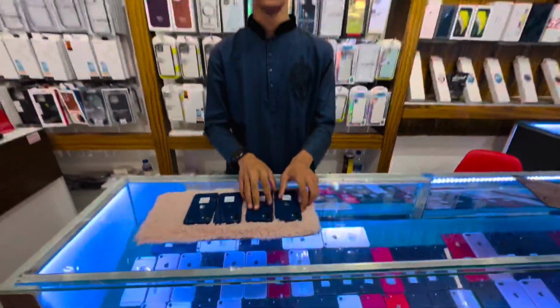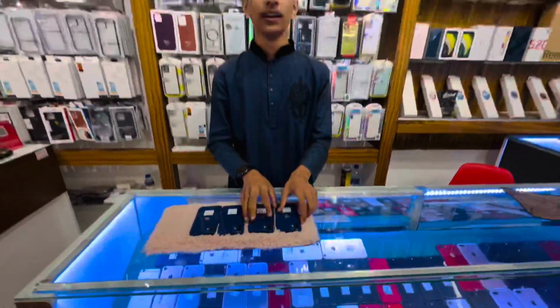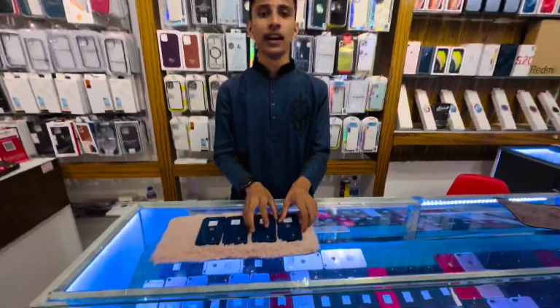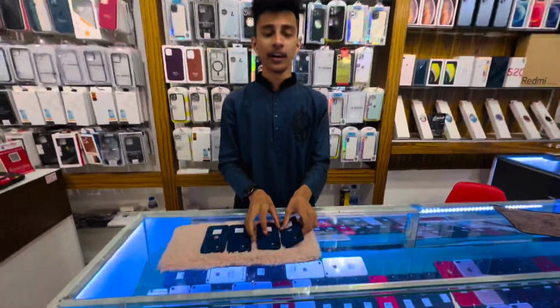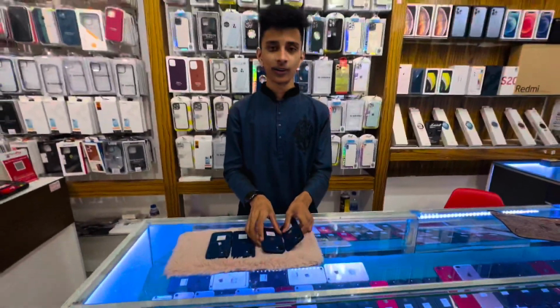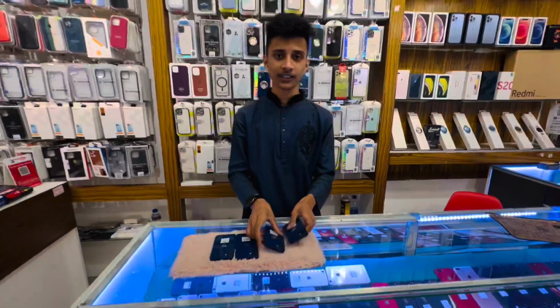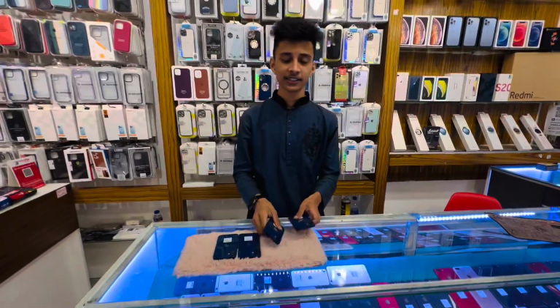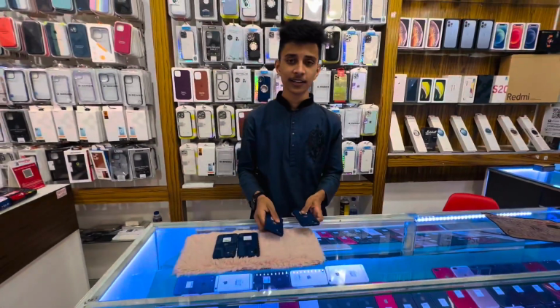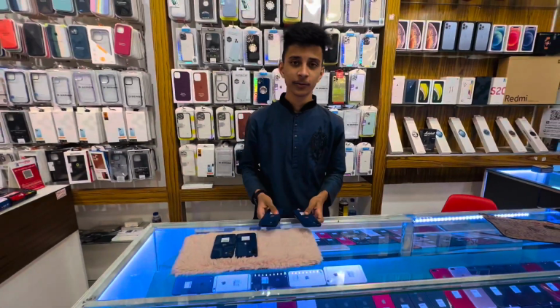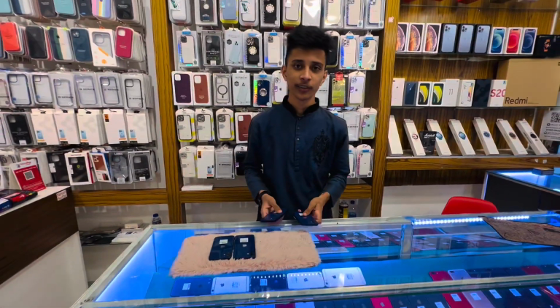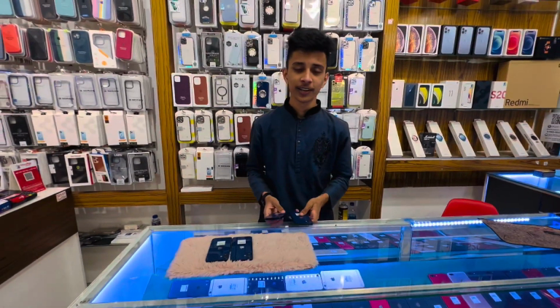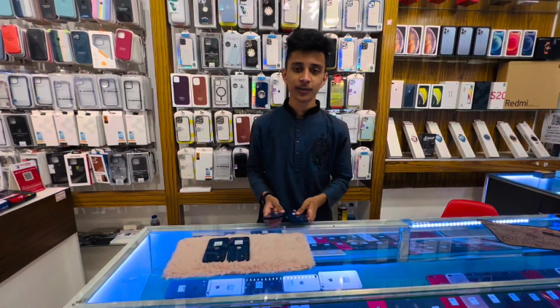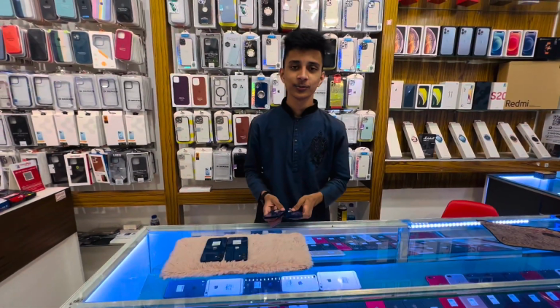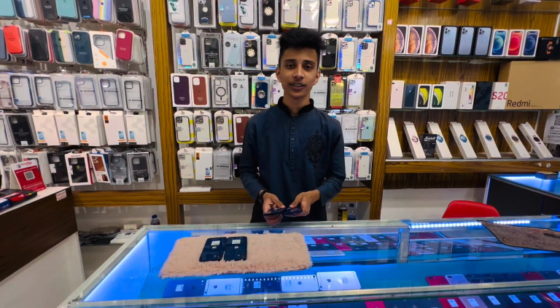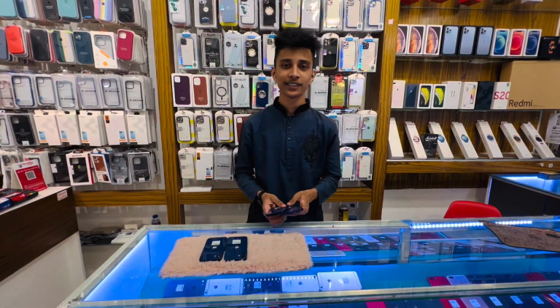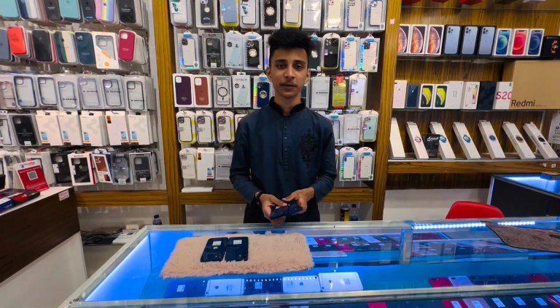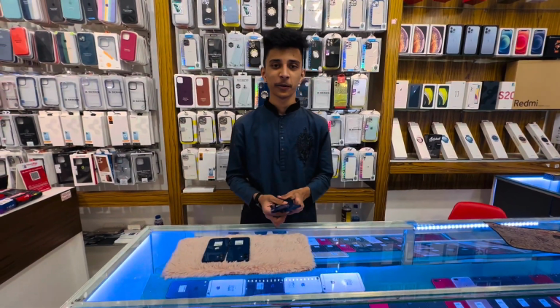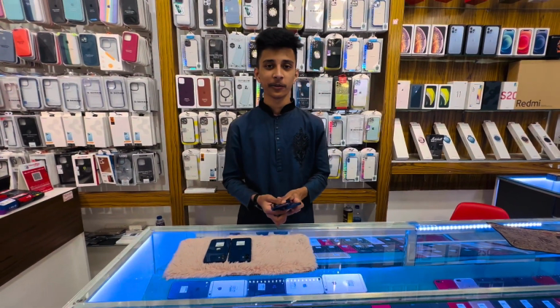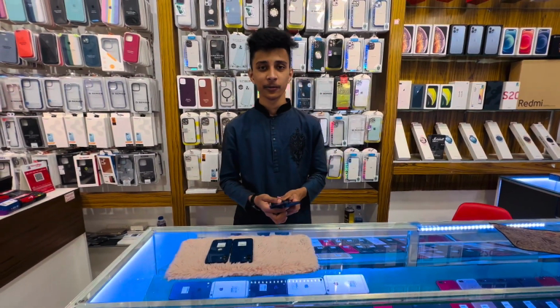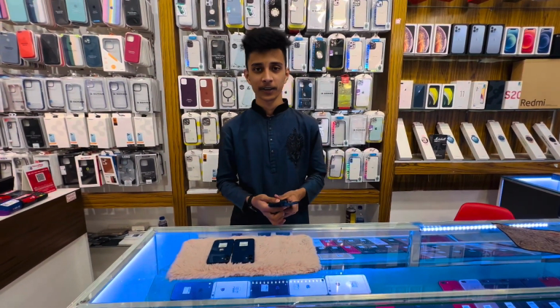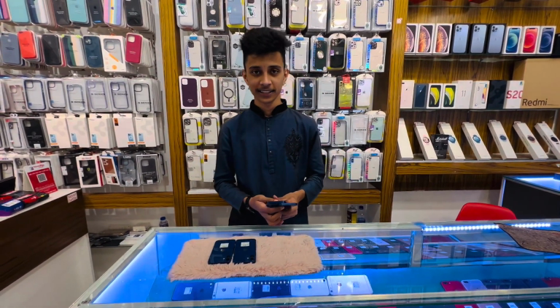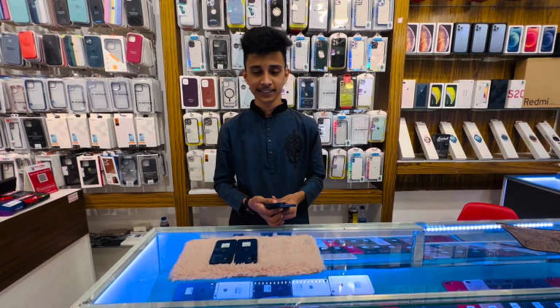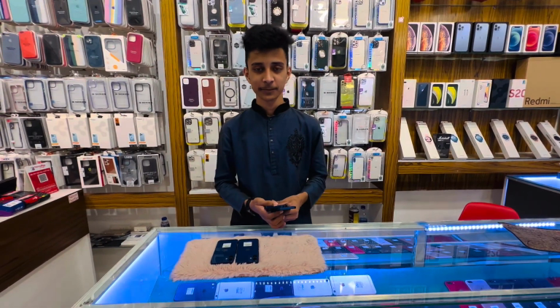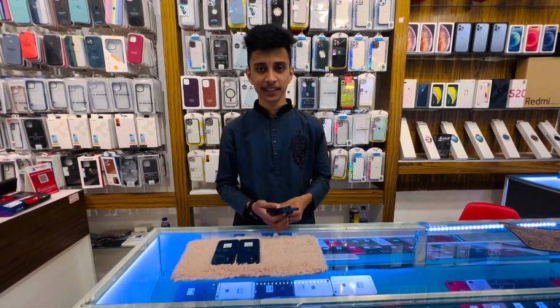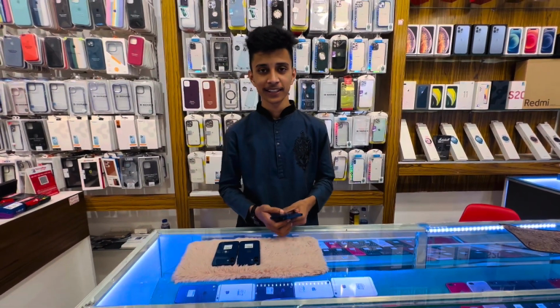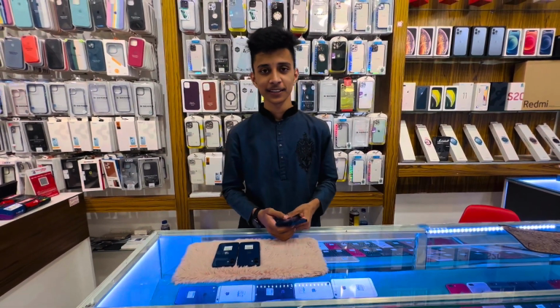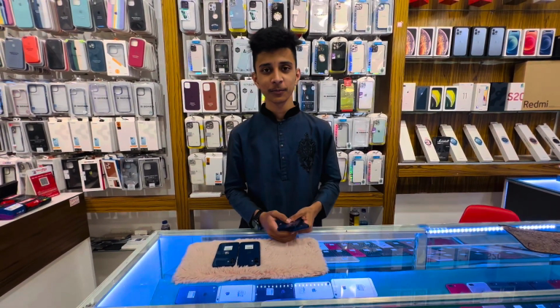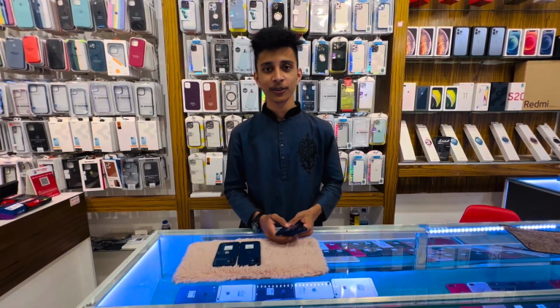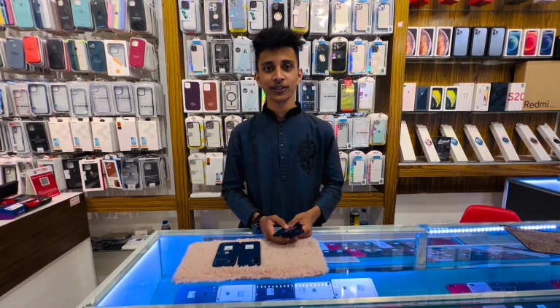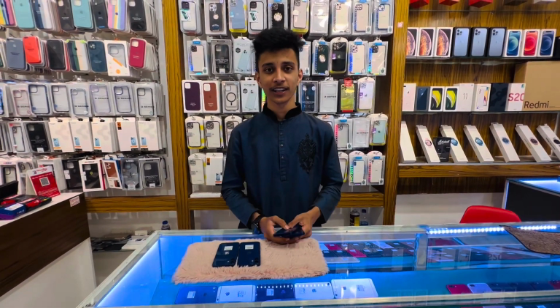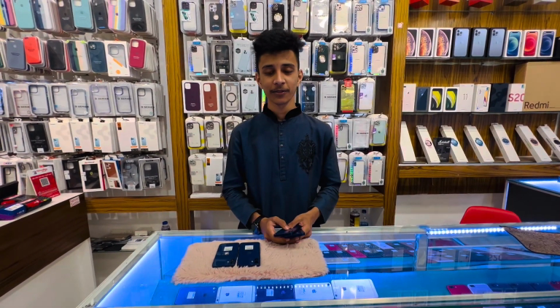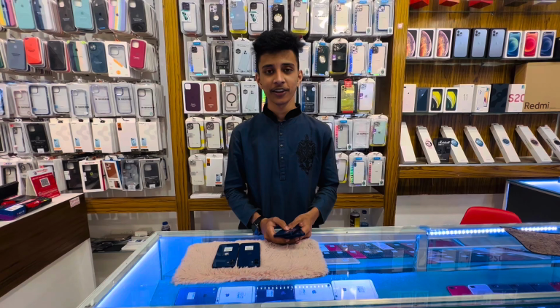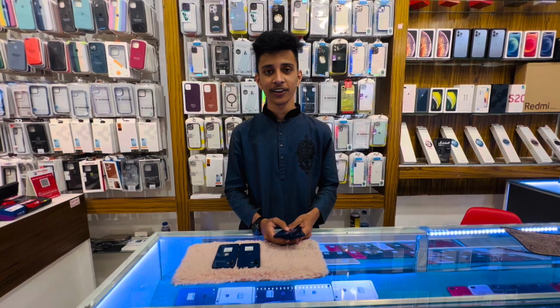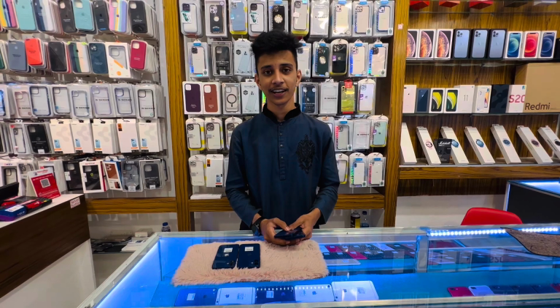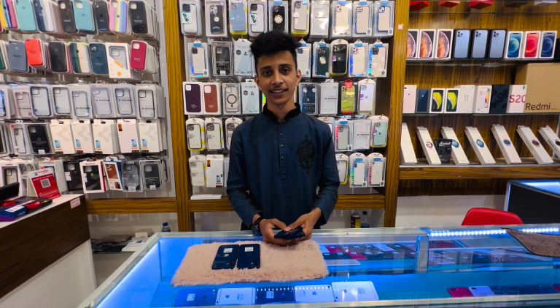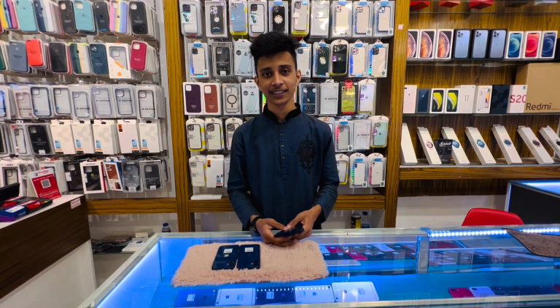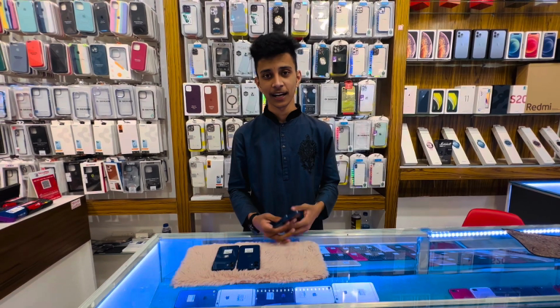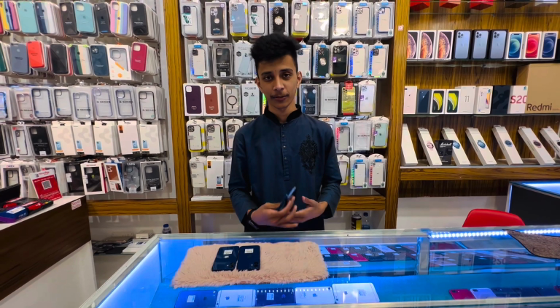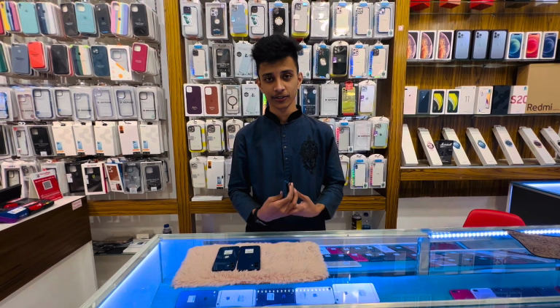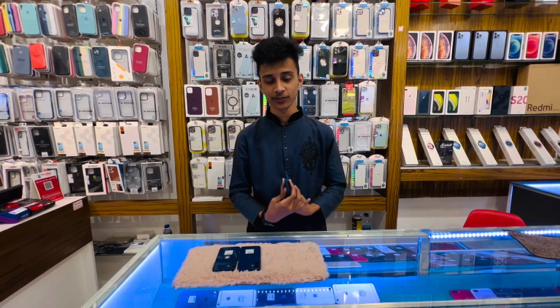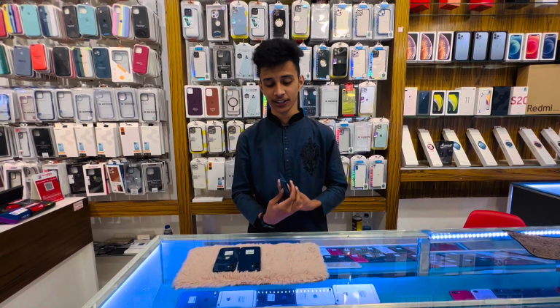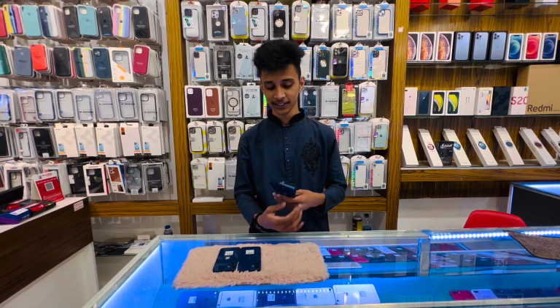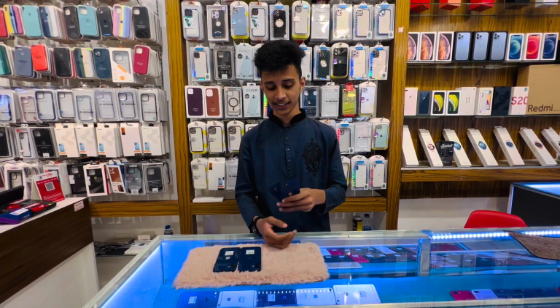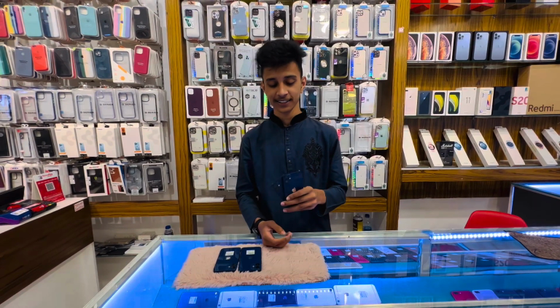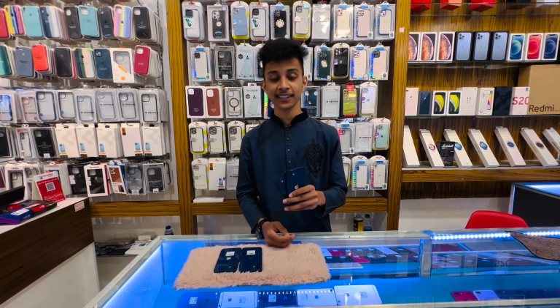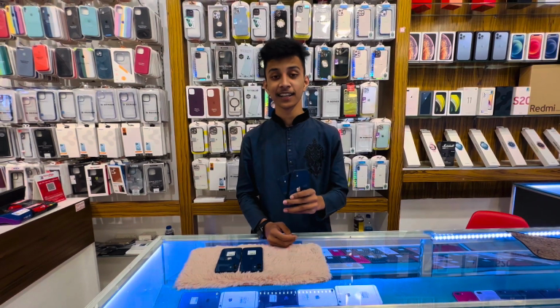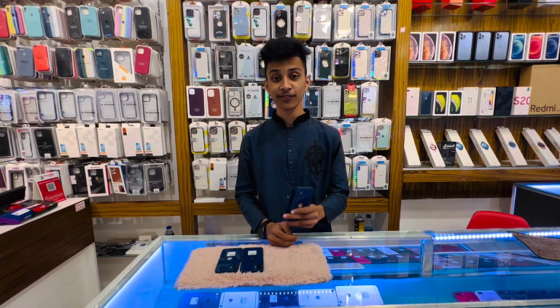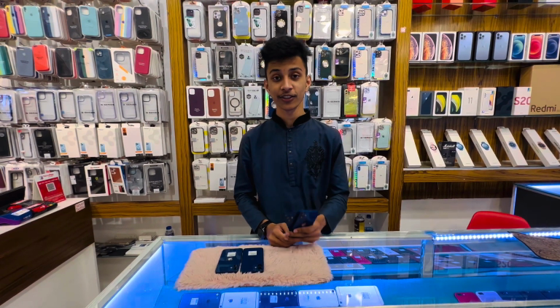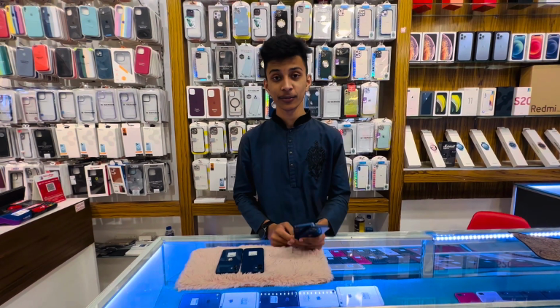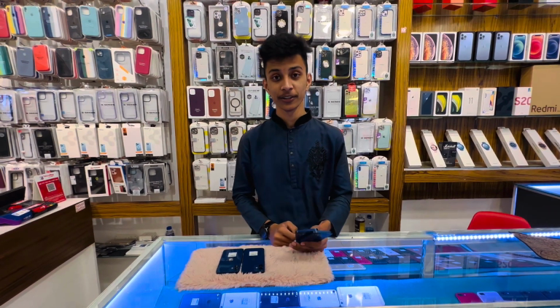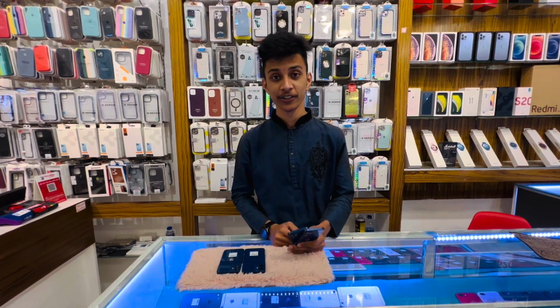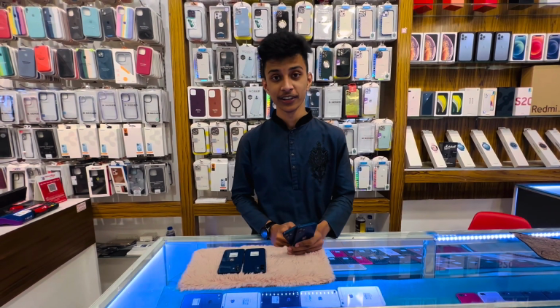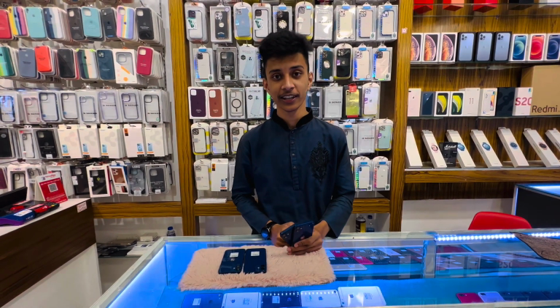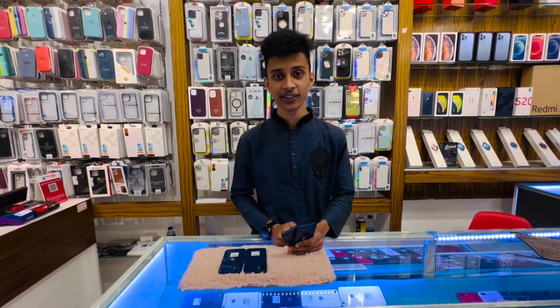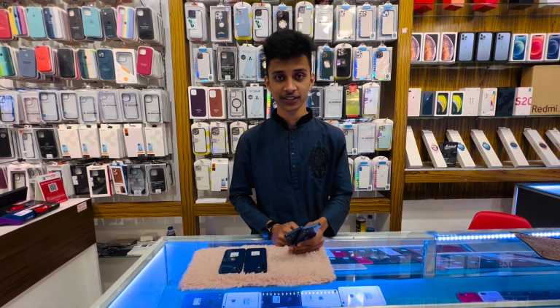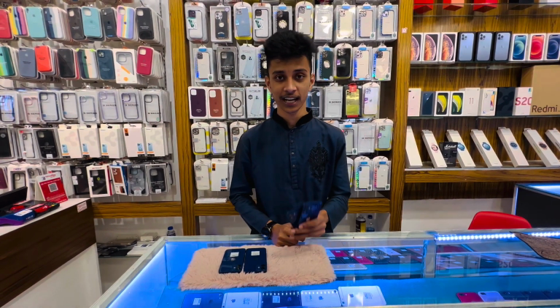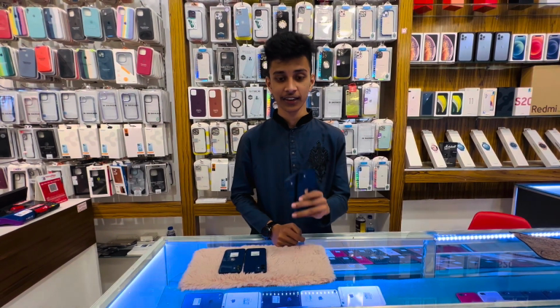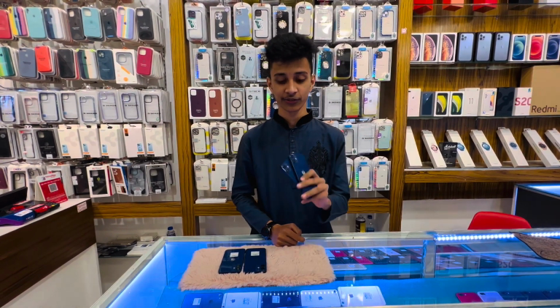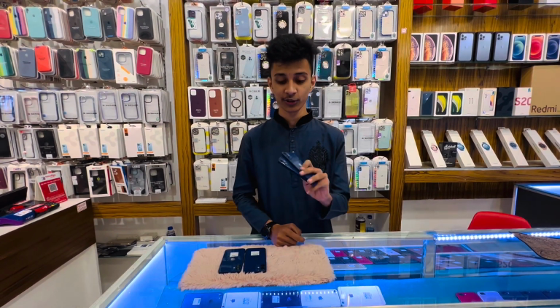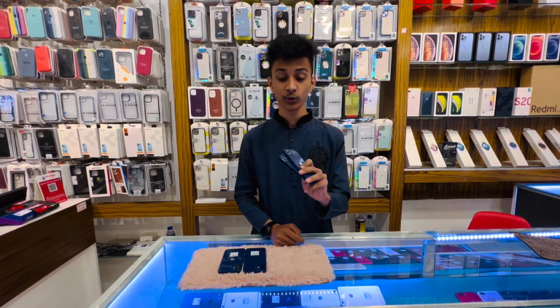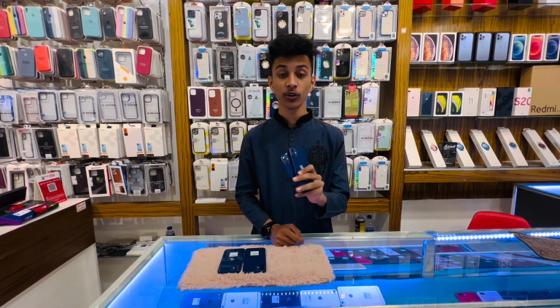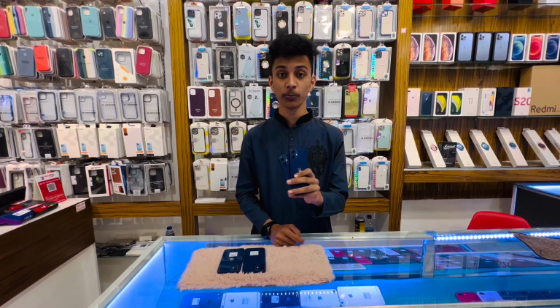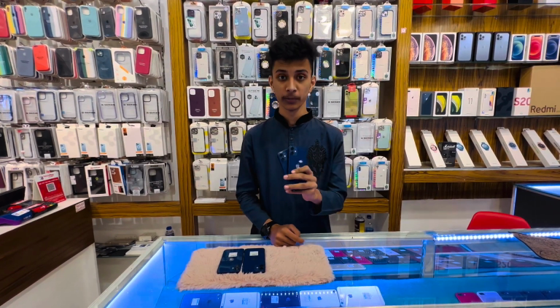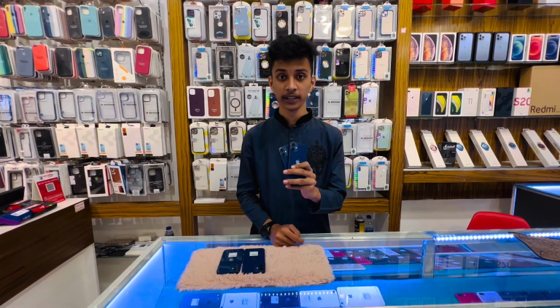Hello guys, Assalamualaikum. I am with my friends. I am the first one — this is iPhone 12 Mini.